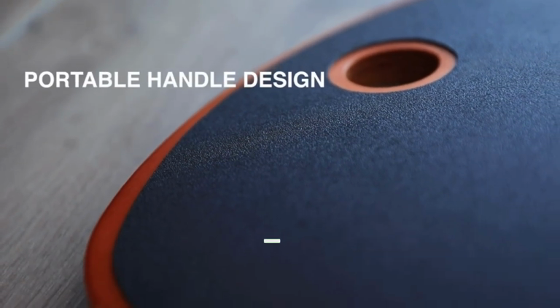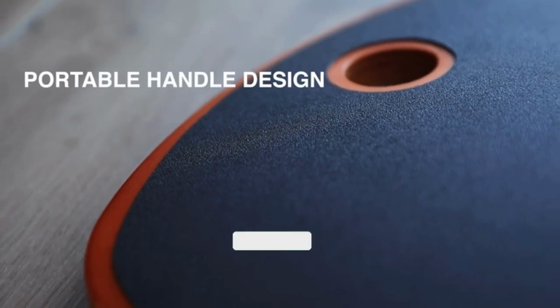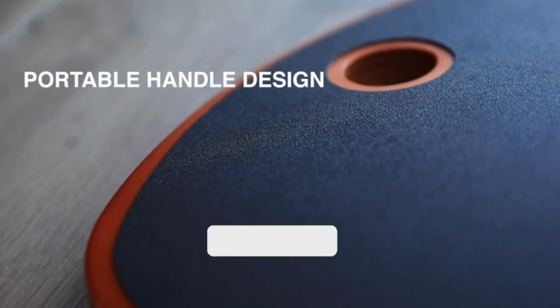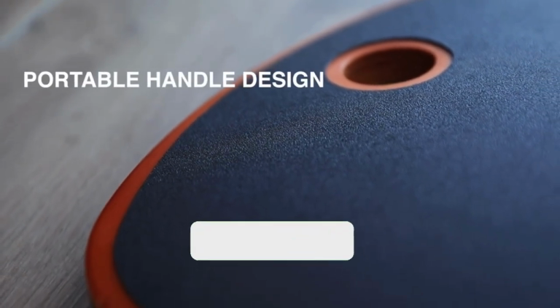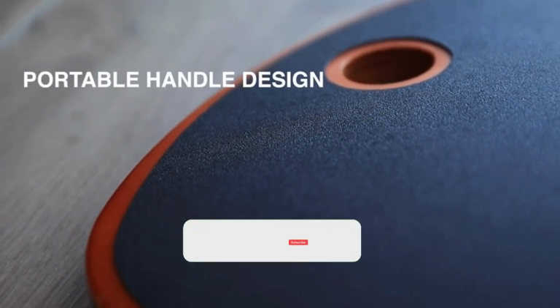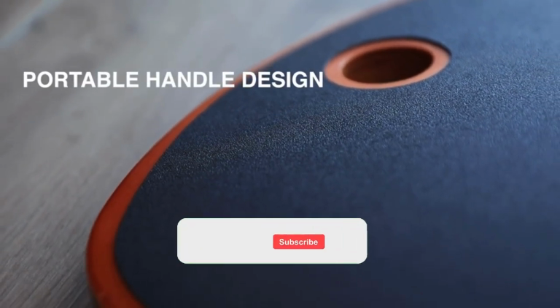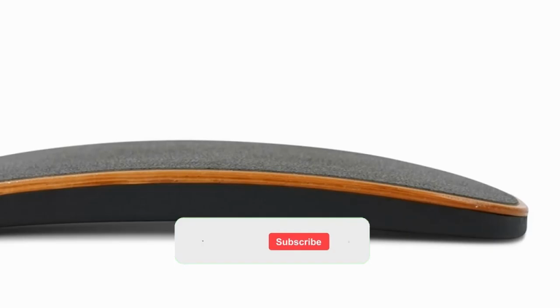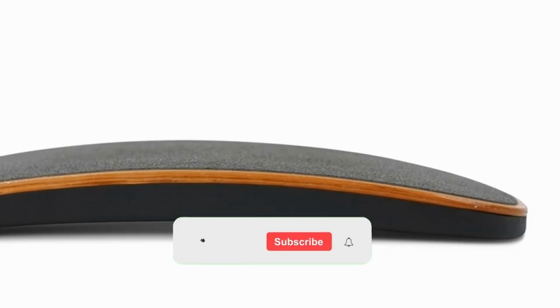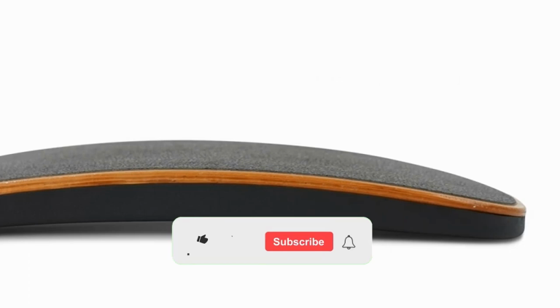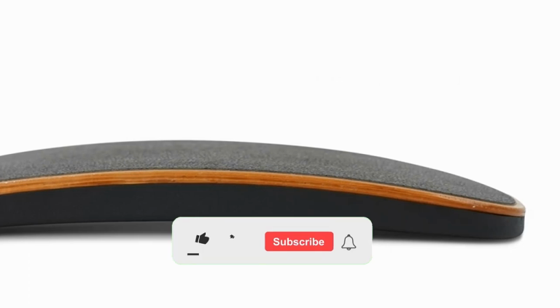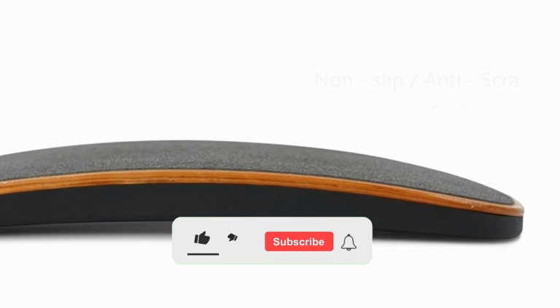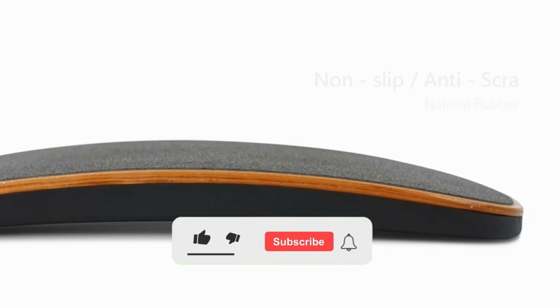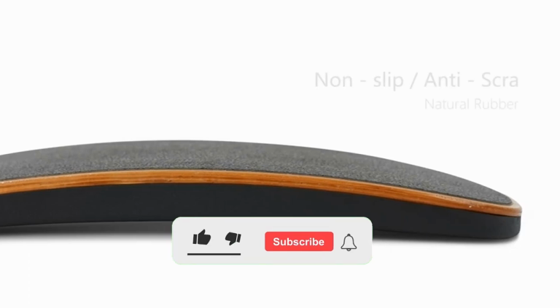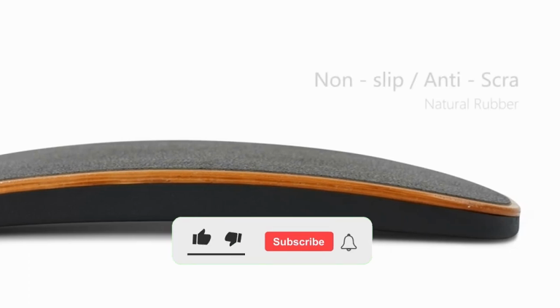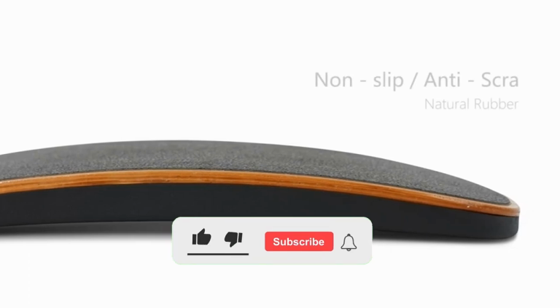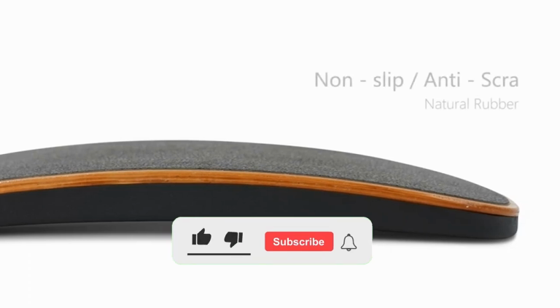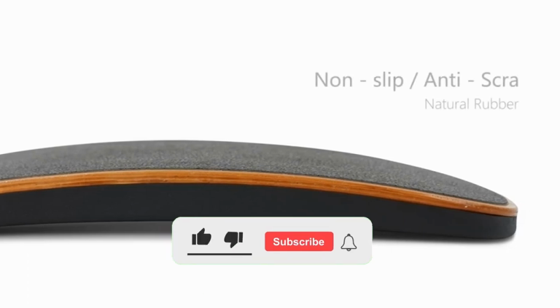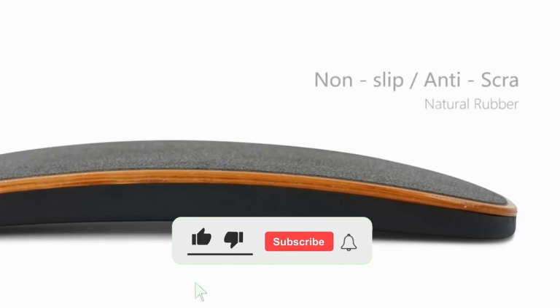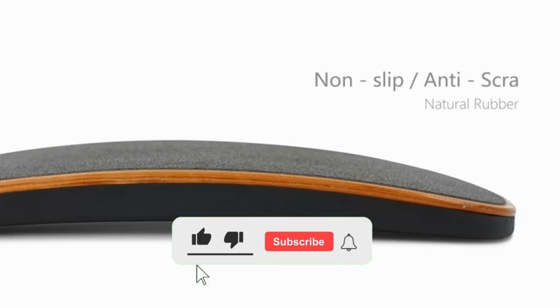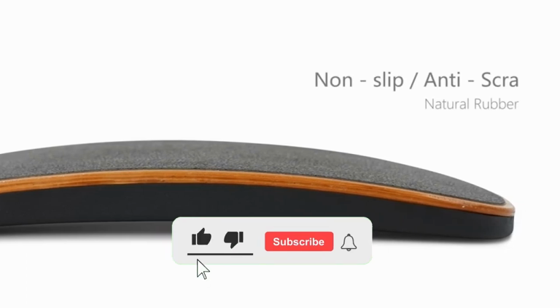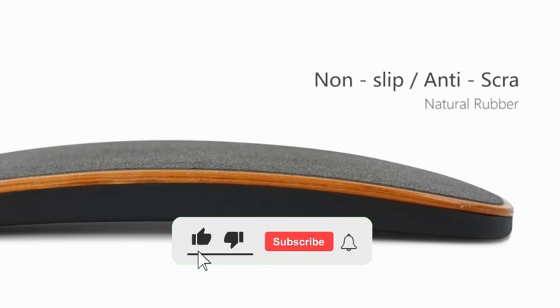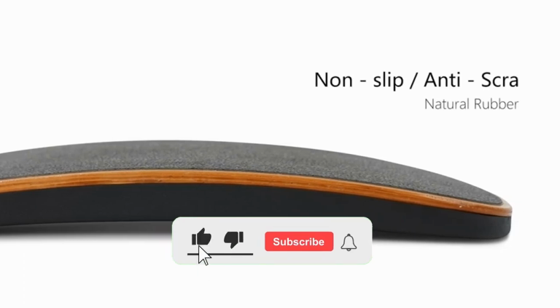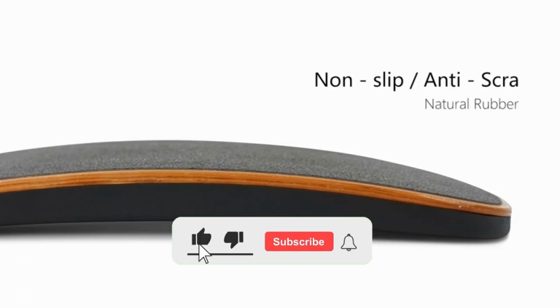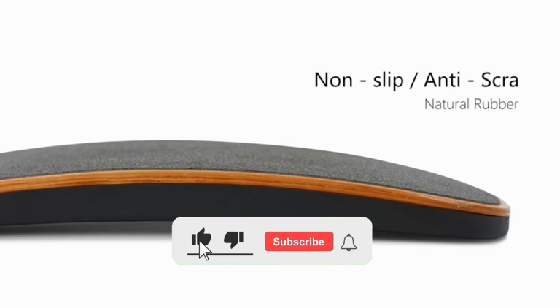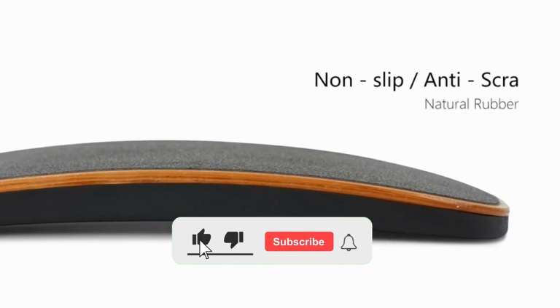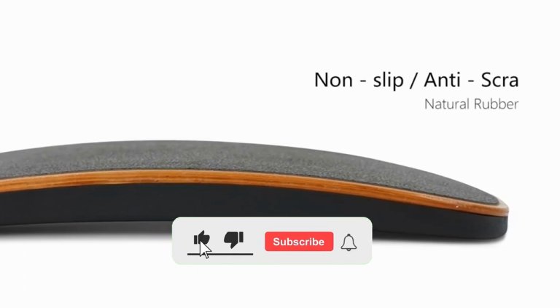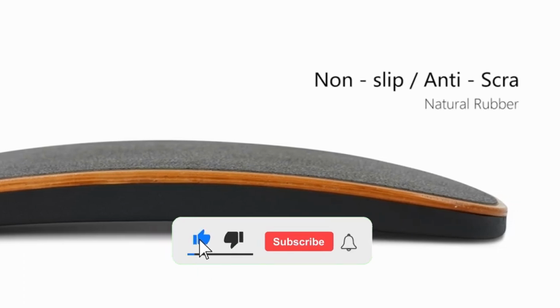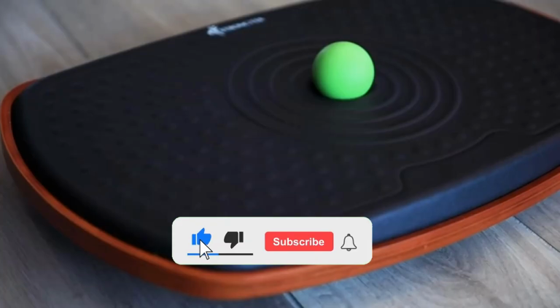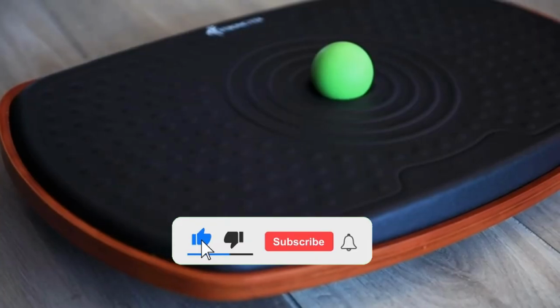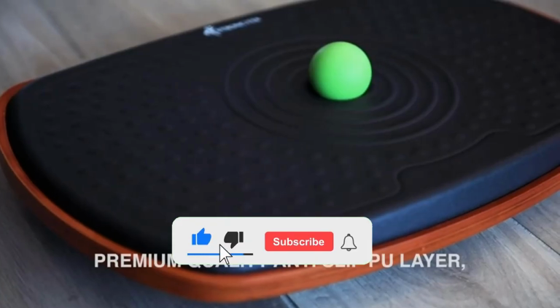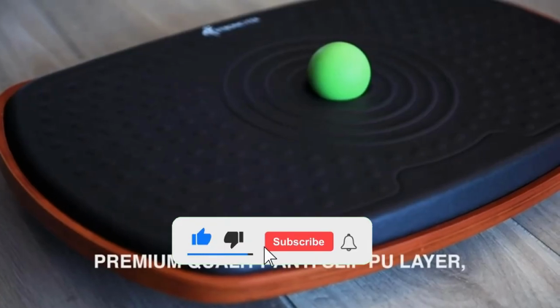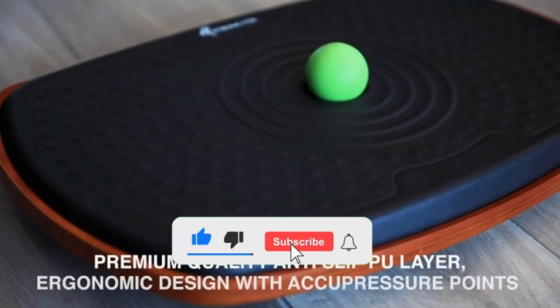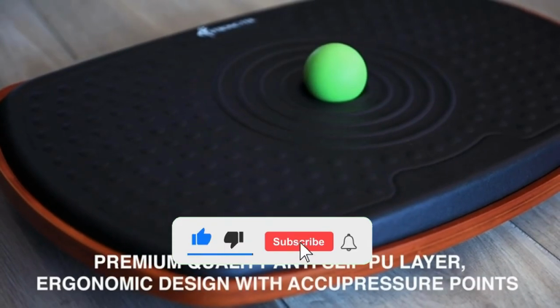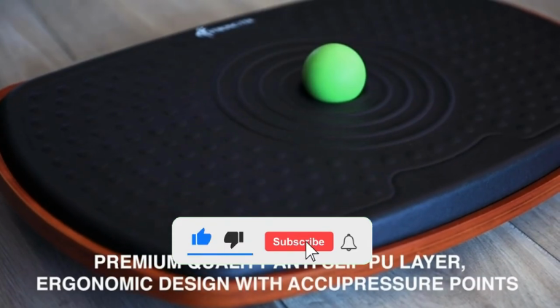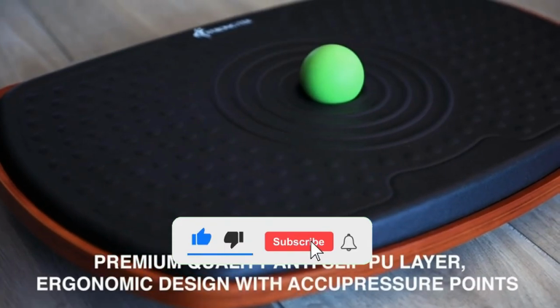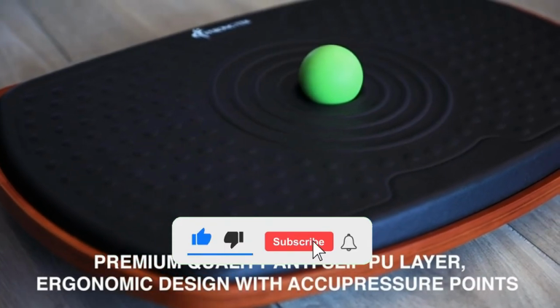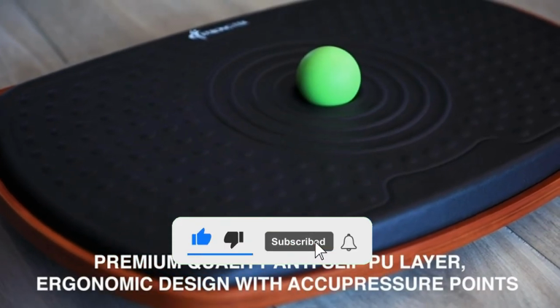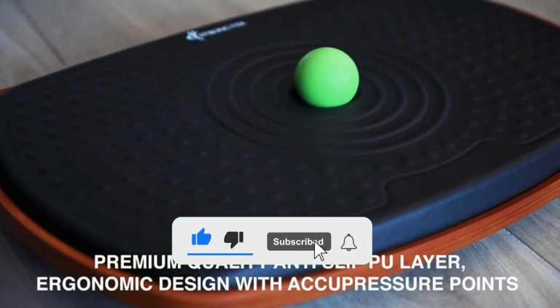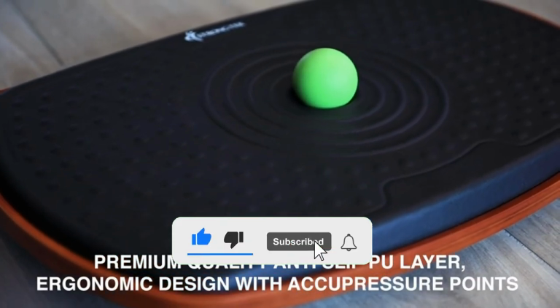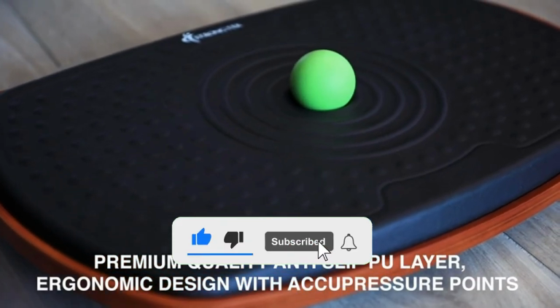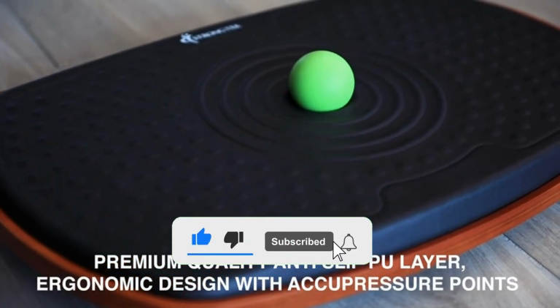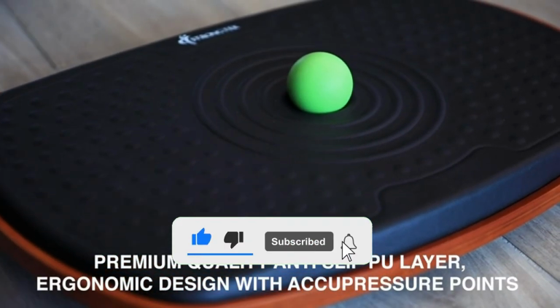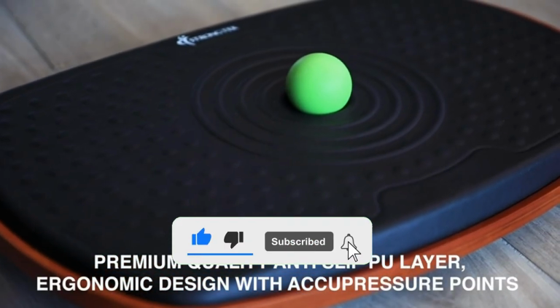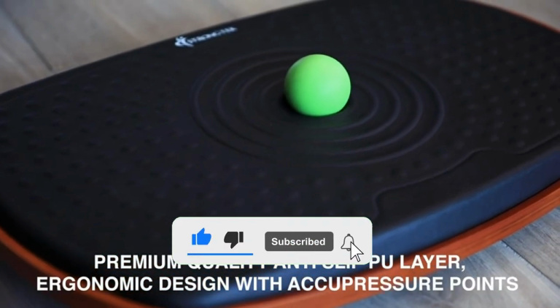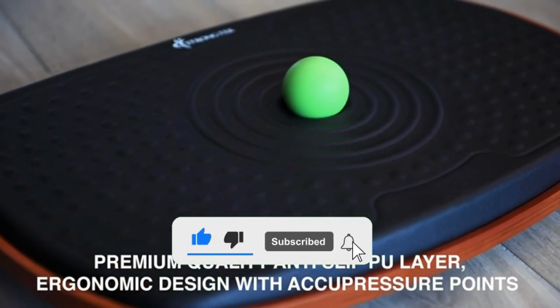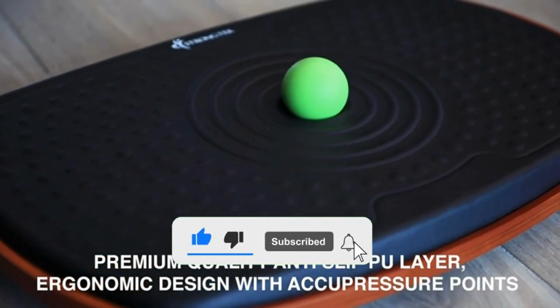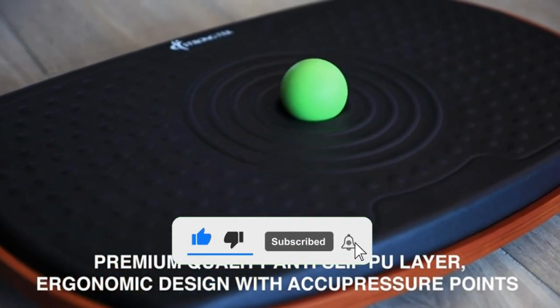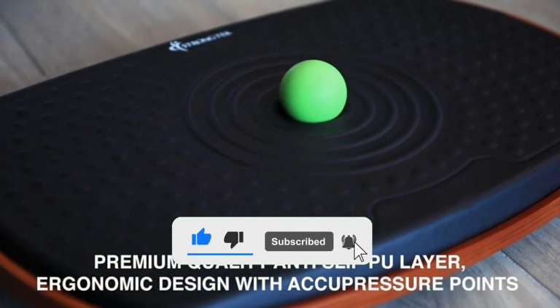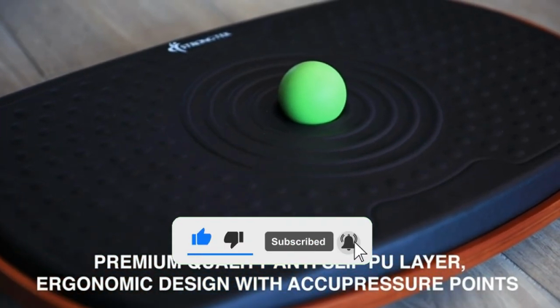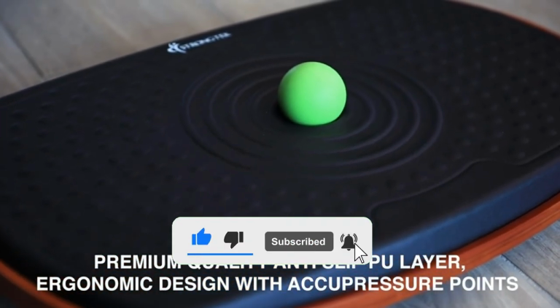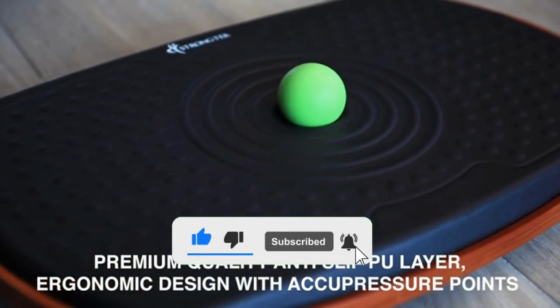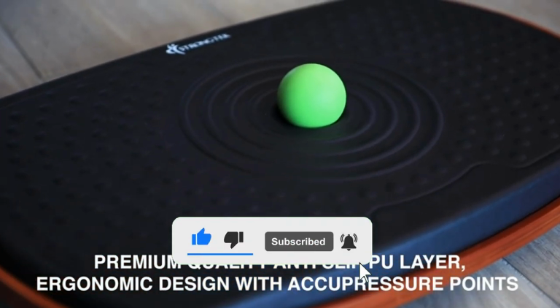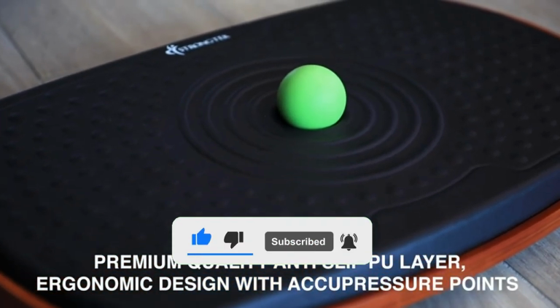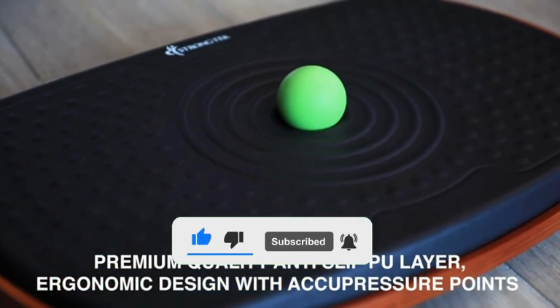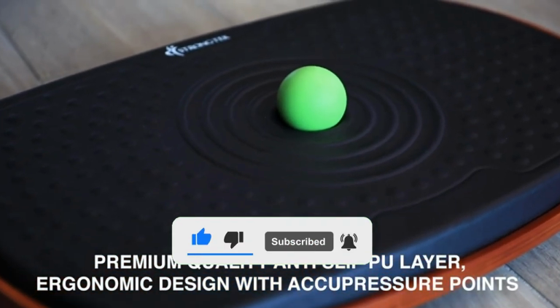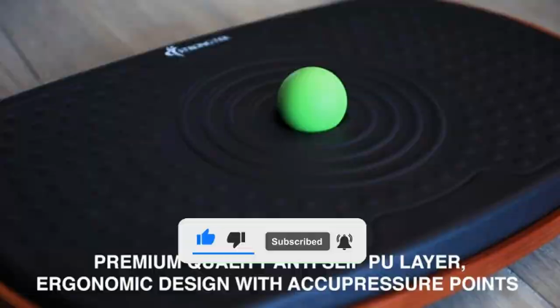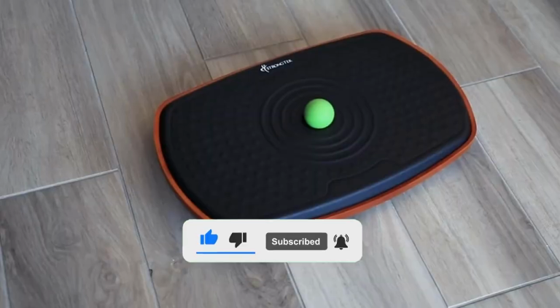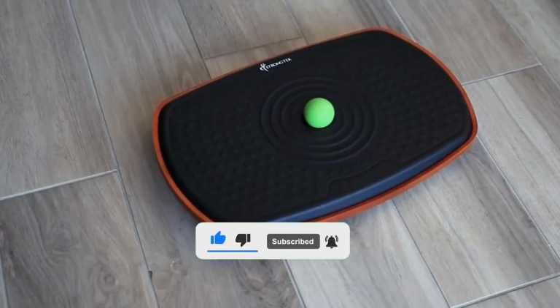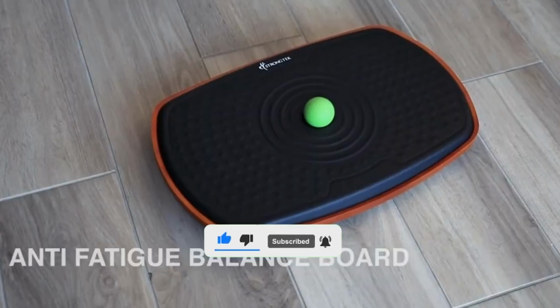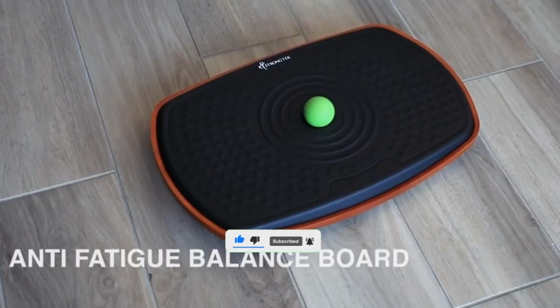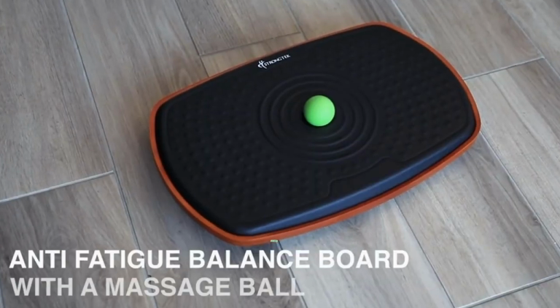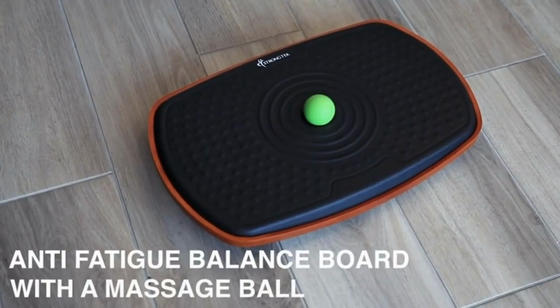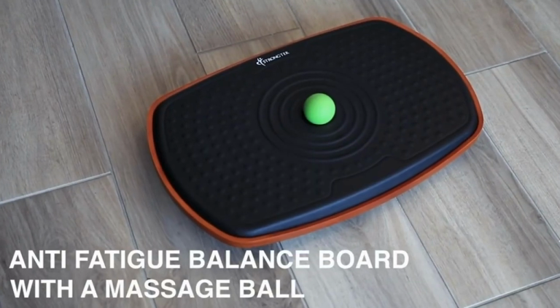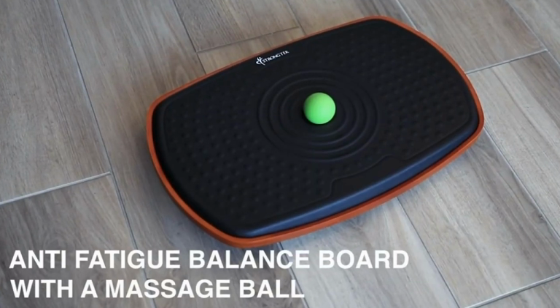Make sure to subscribe and turn on the notifications bell if you want more videos like this. Without further ado, let's get started with the video.